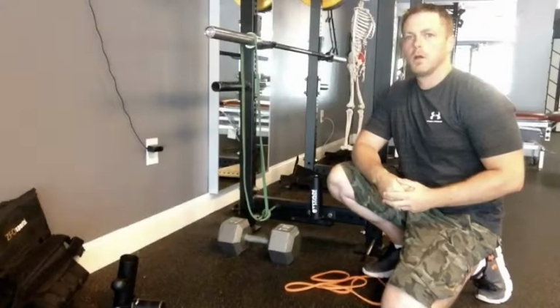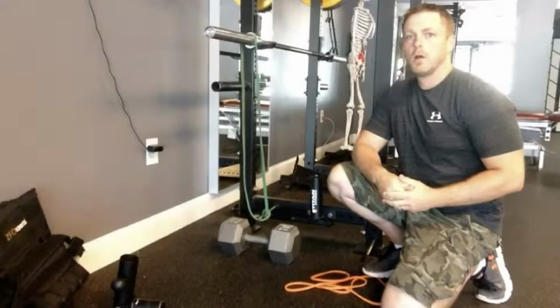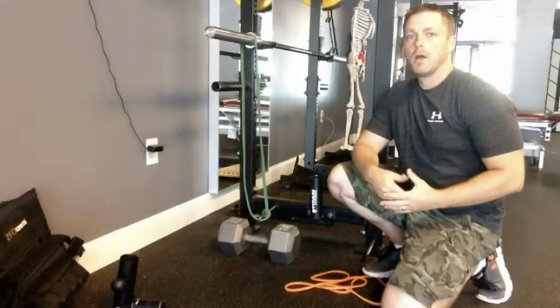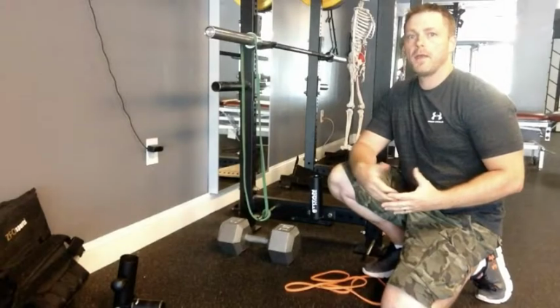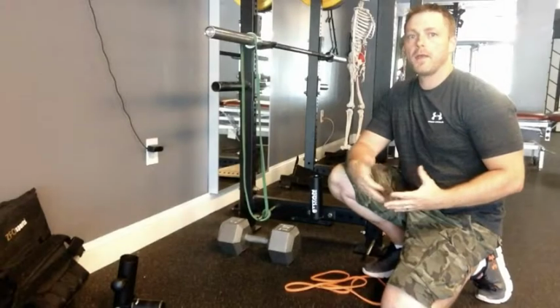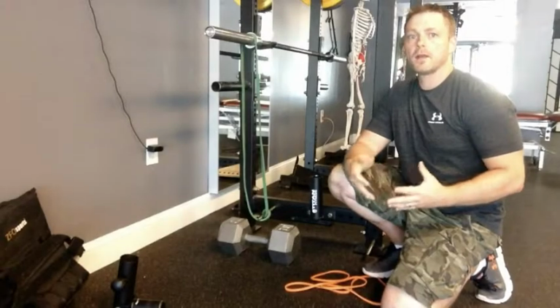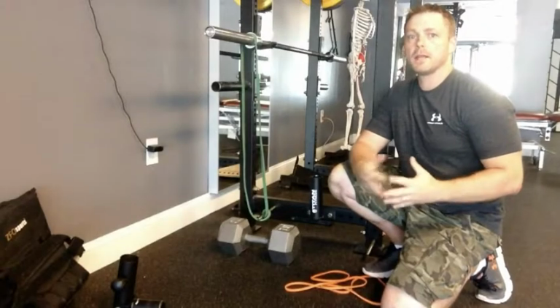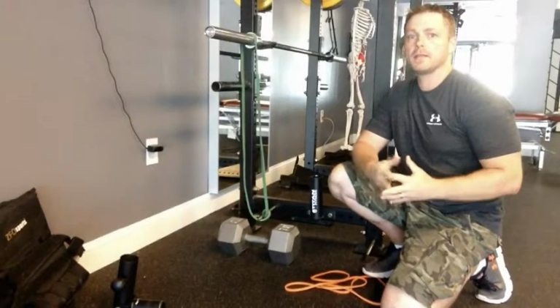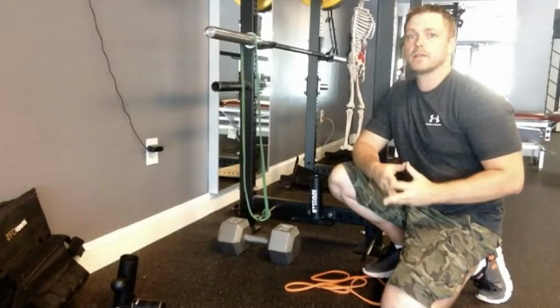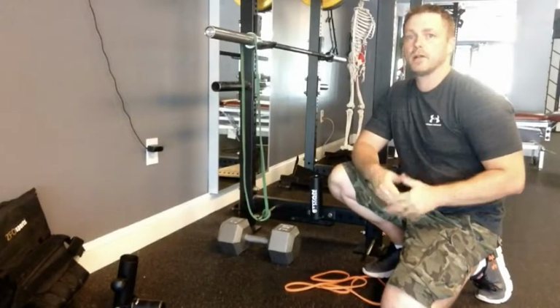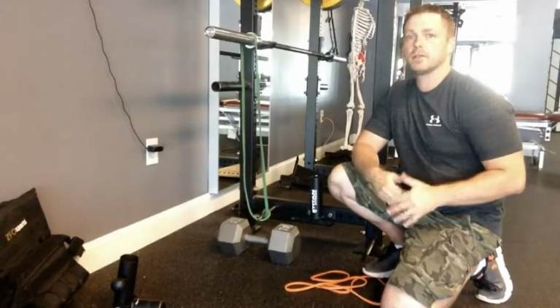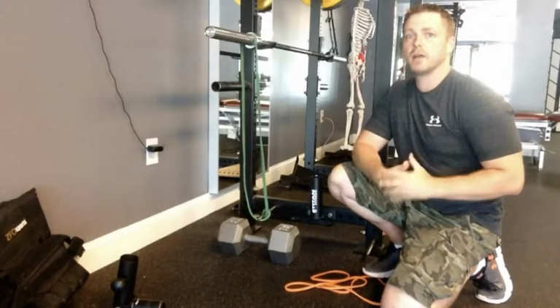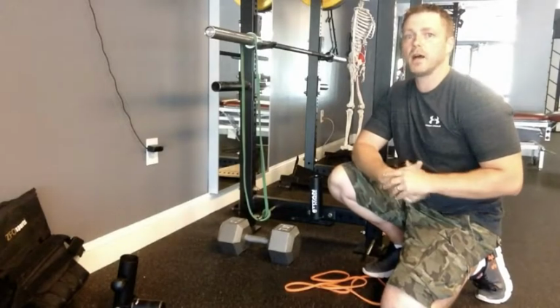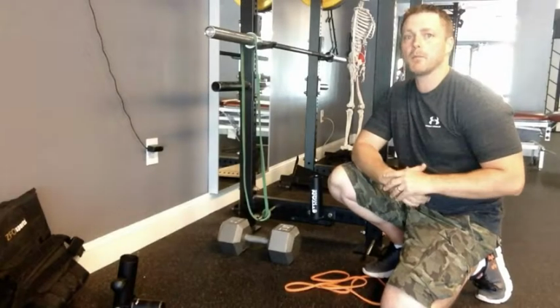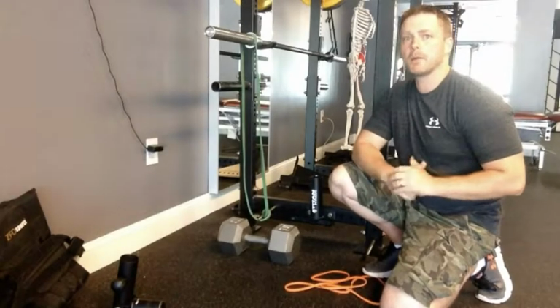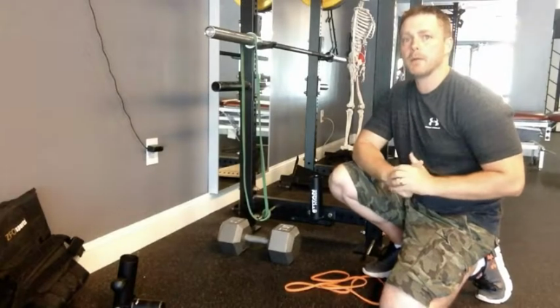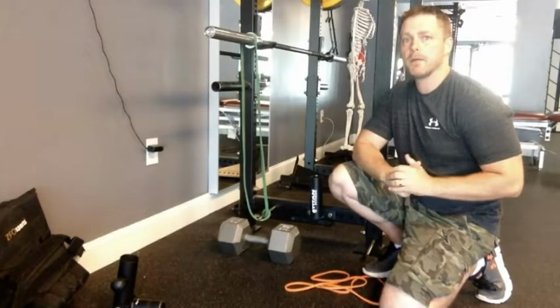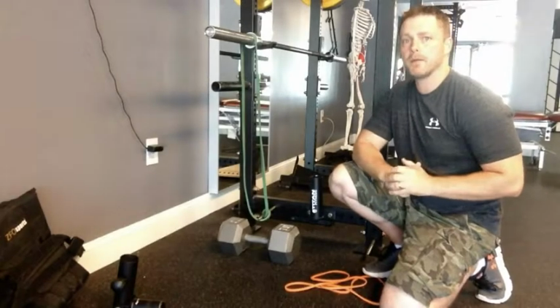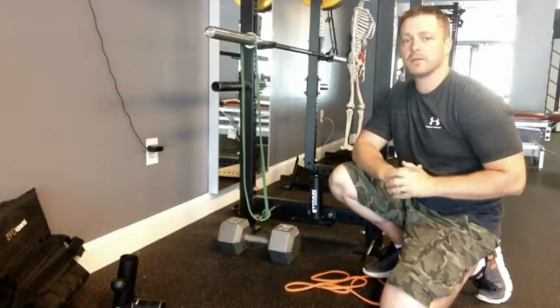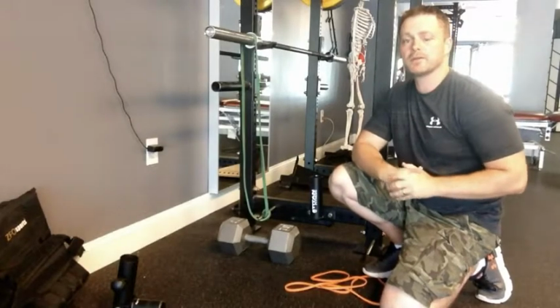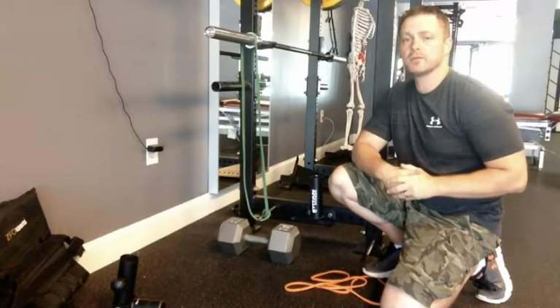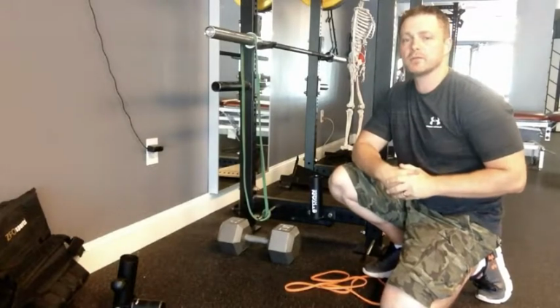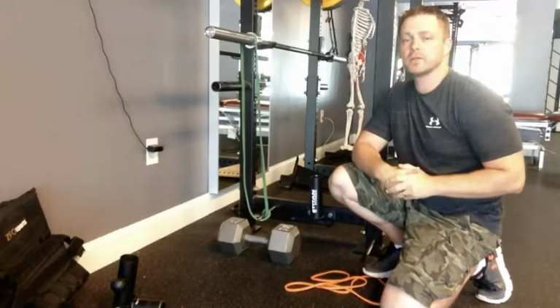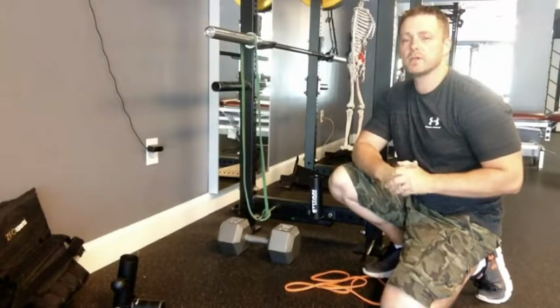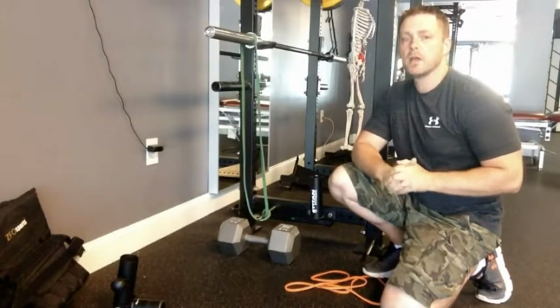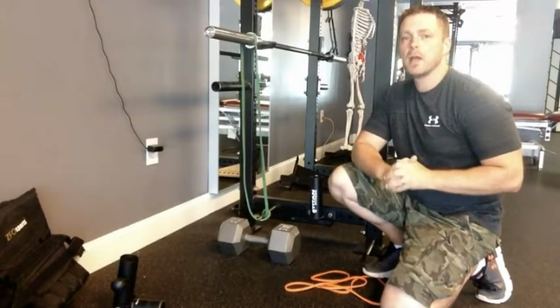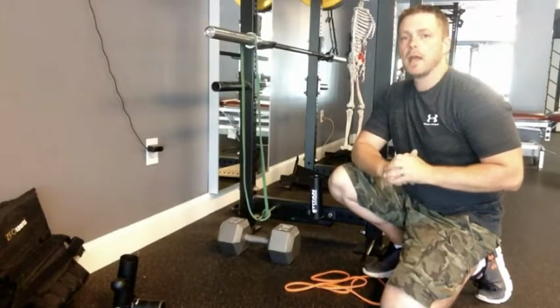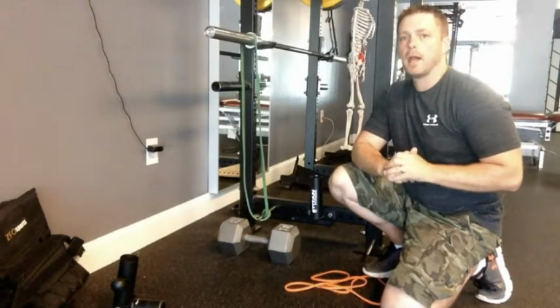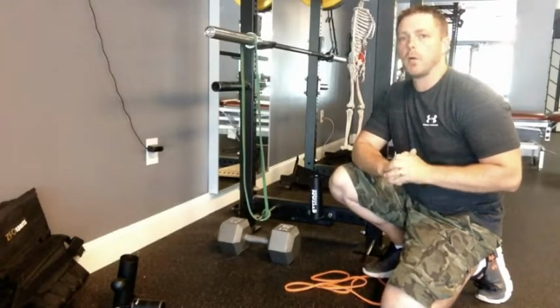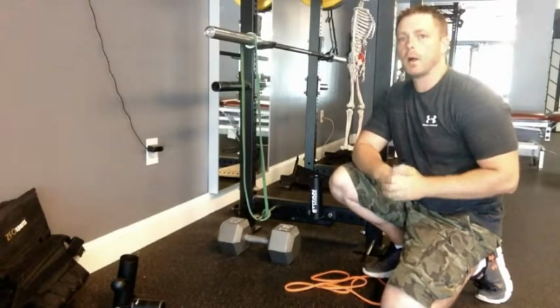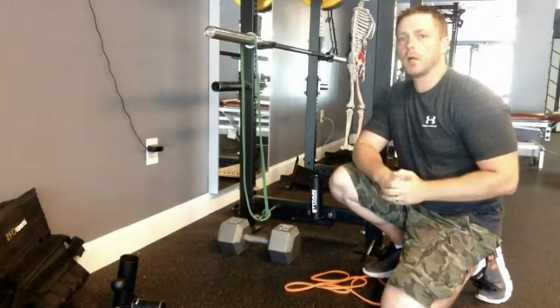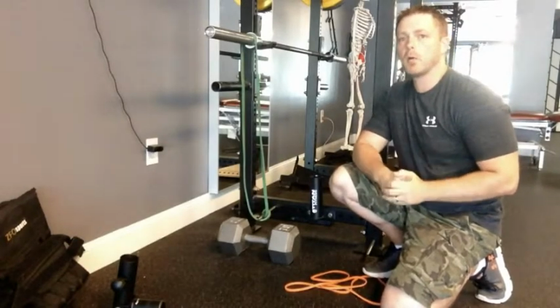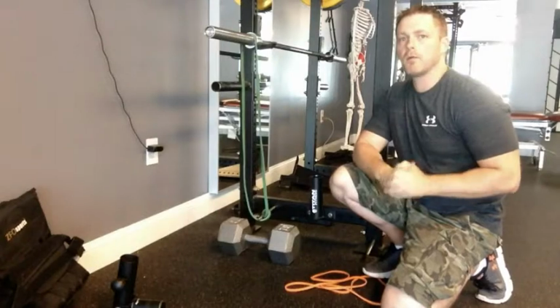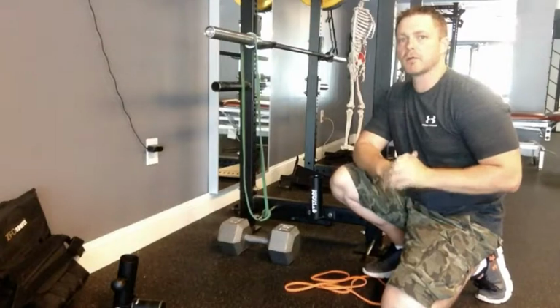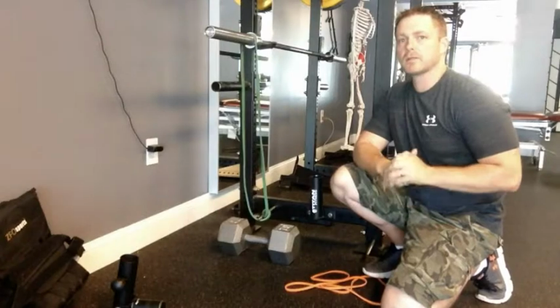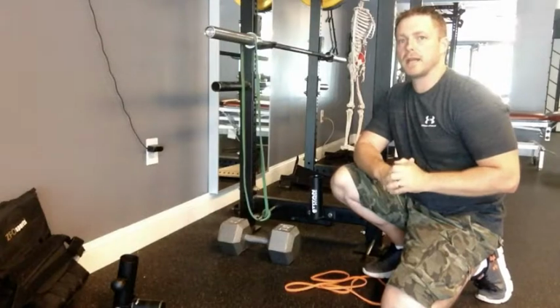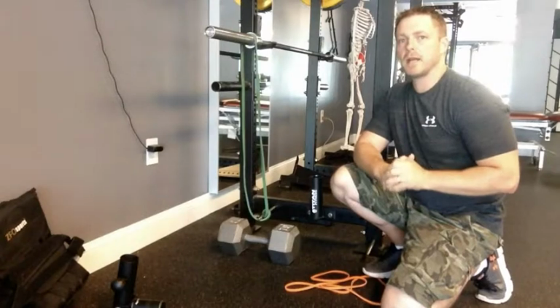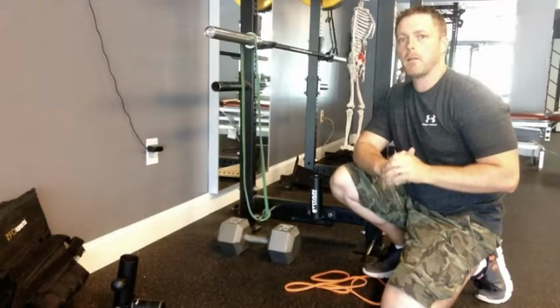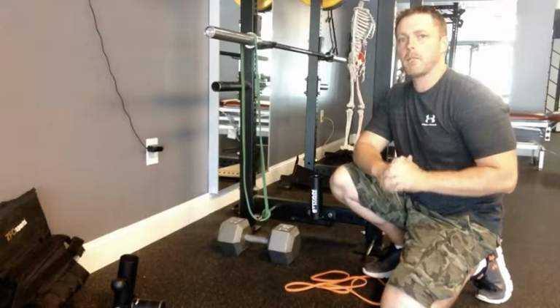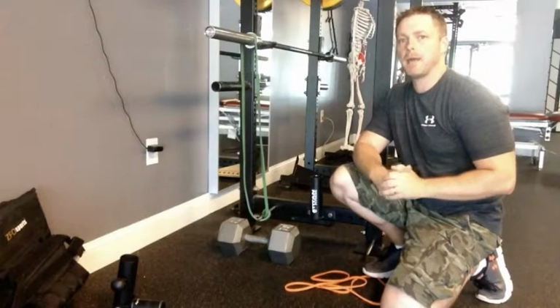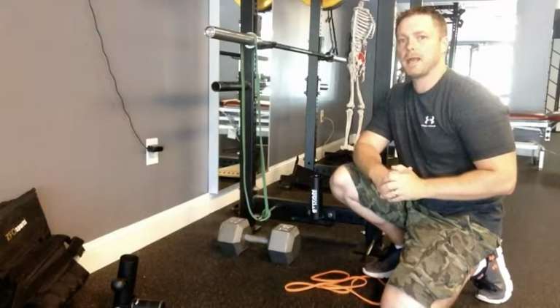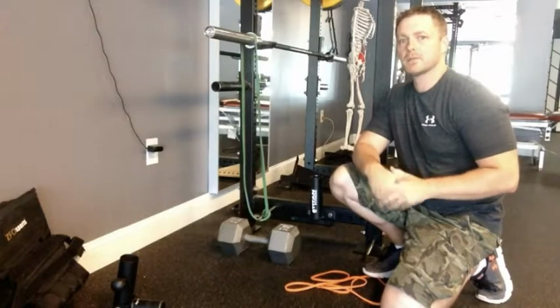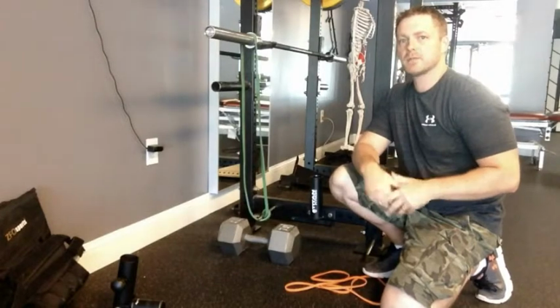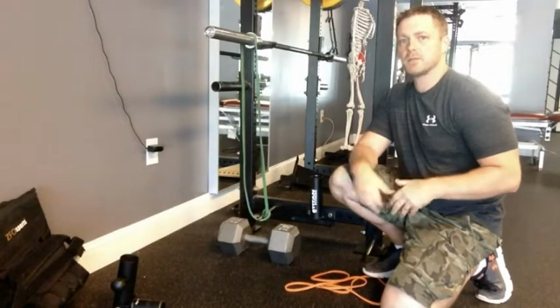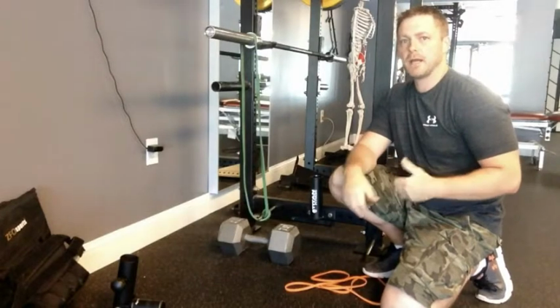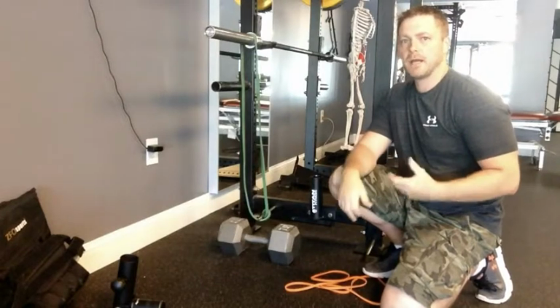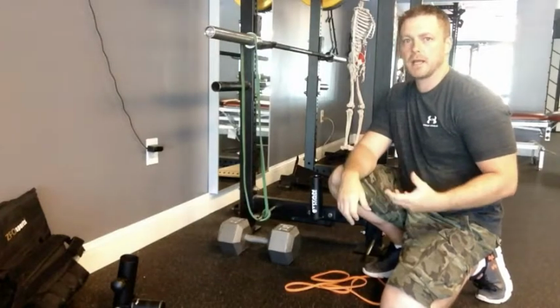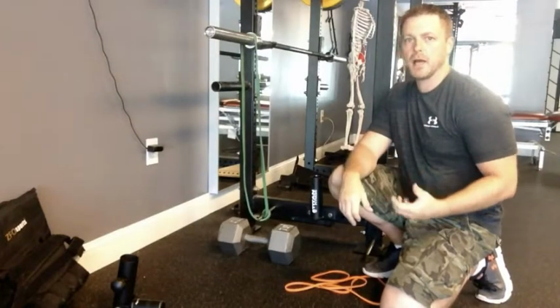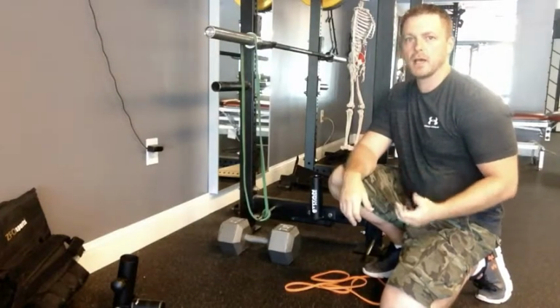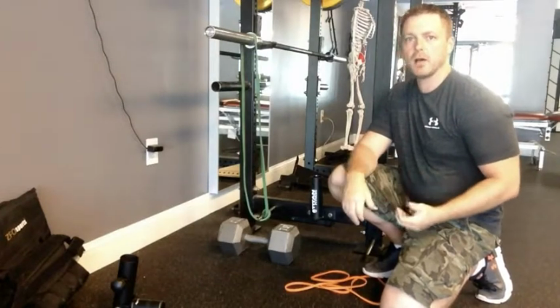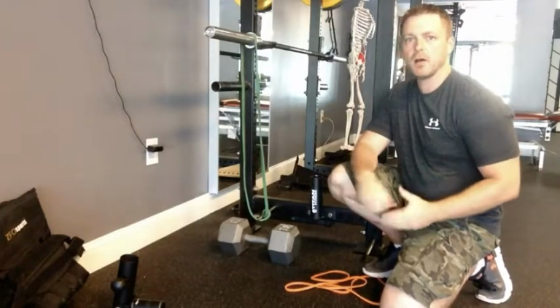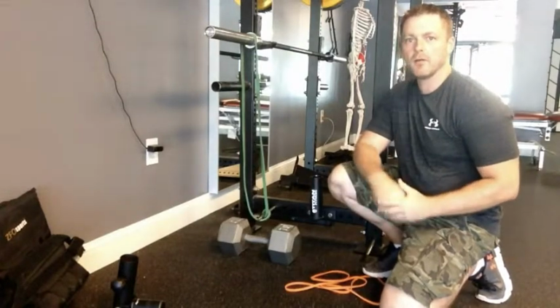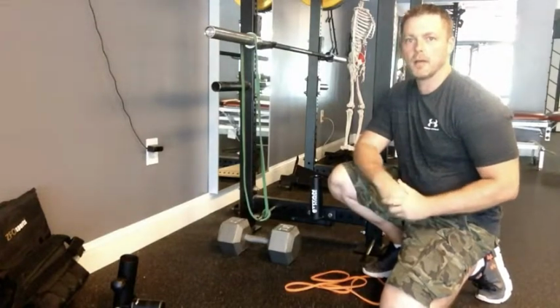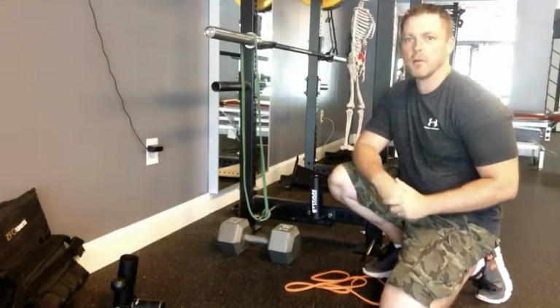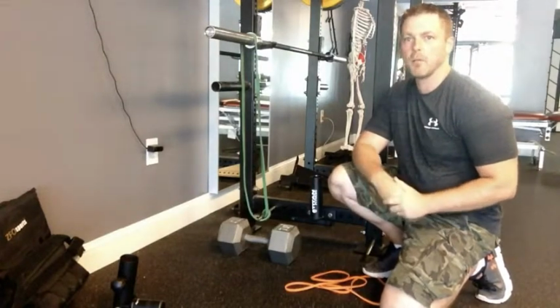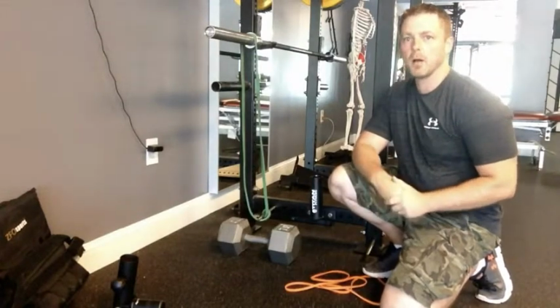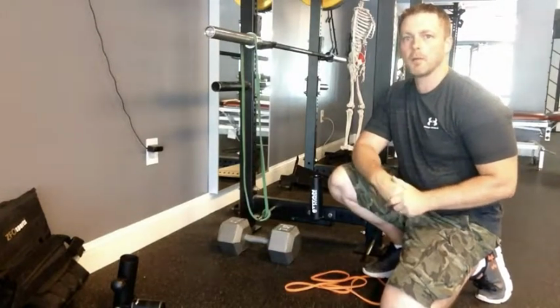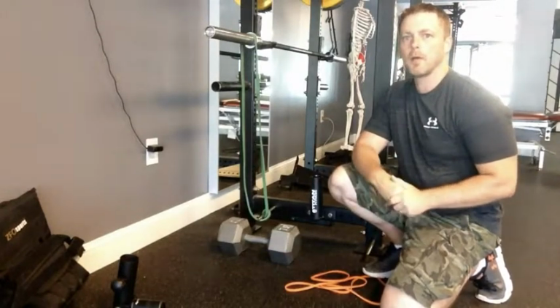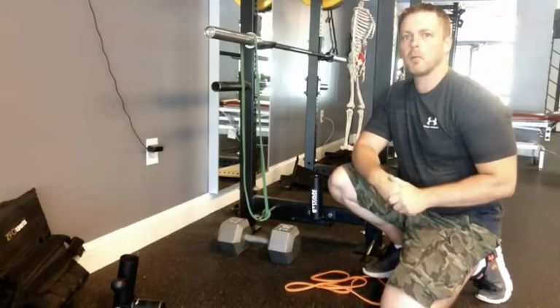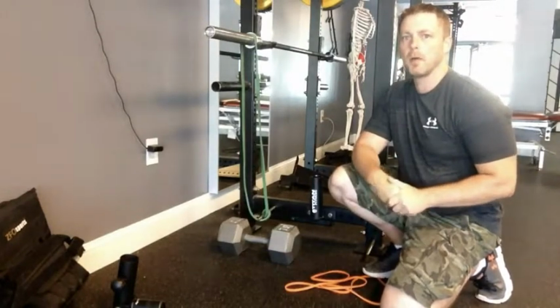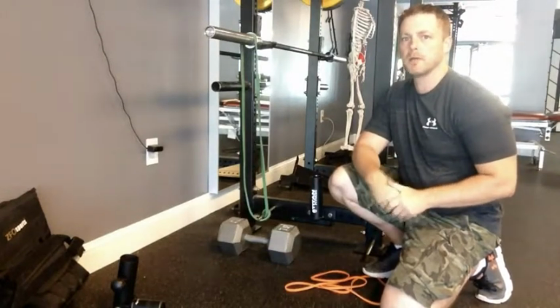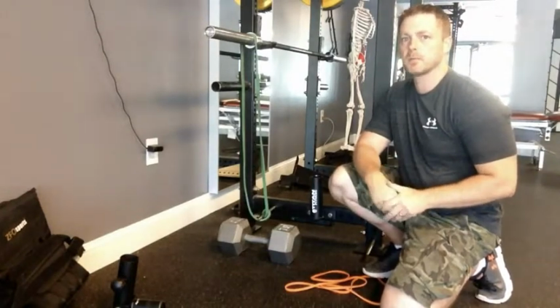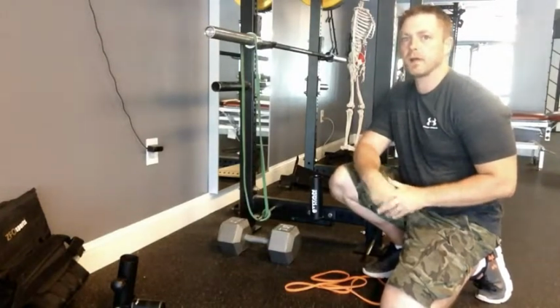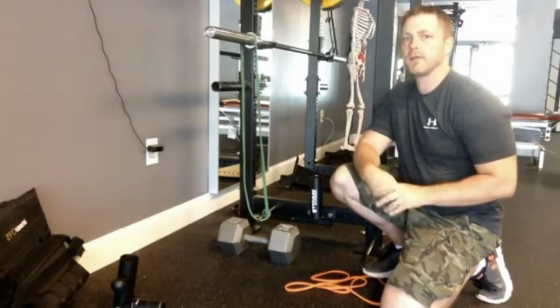Hey there, it's Dr. Tom with EVM Fitness Solutions and I want to go over setting up bands when doing any kind of a barbell bench press.